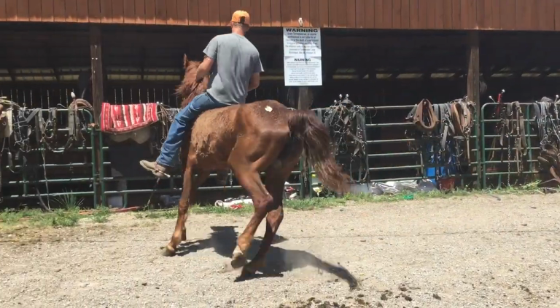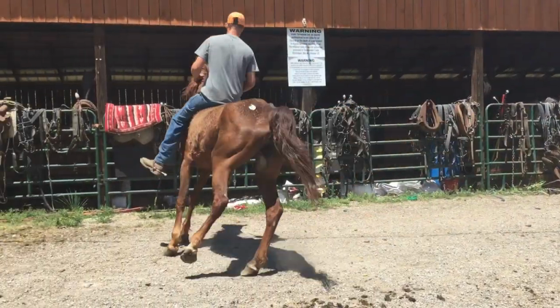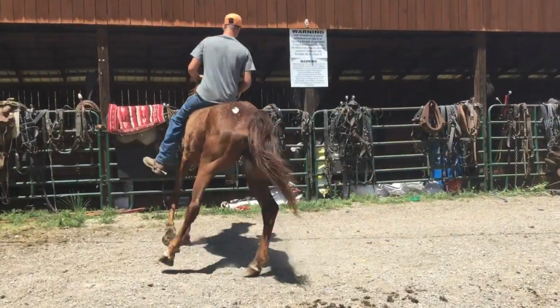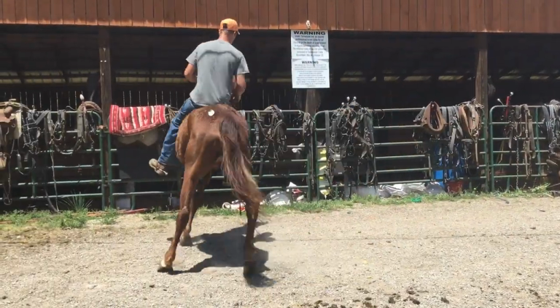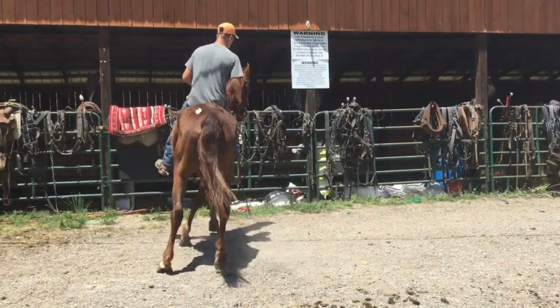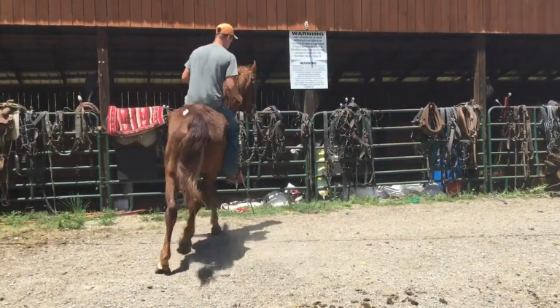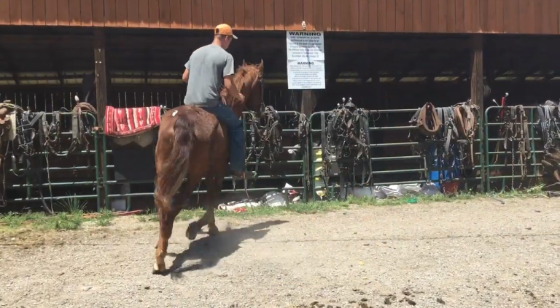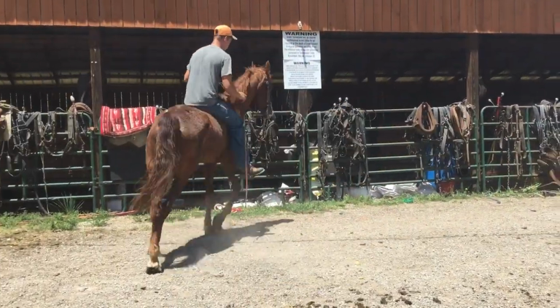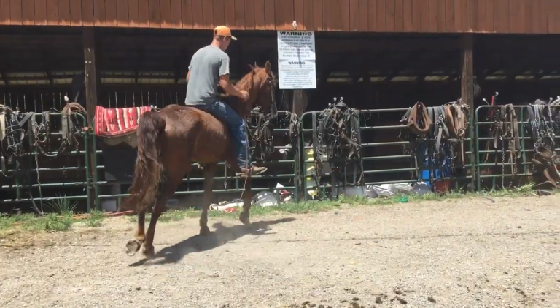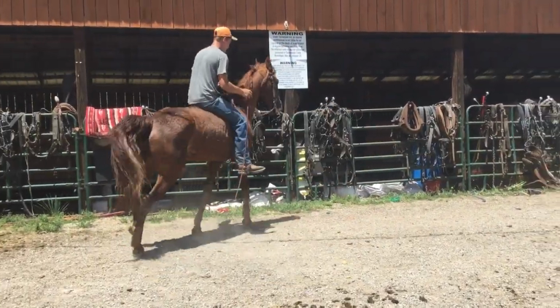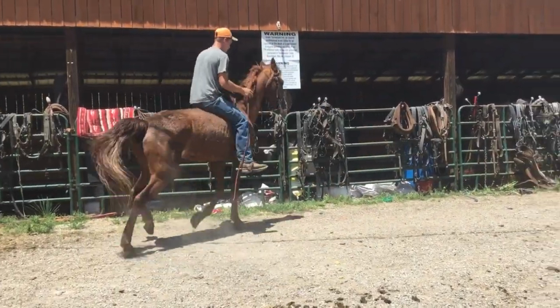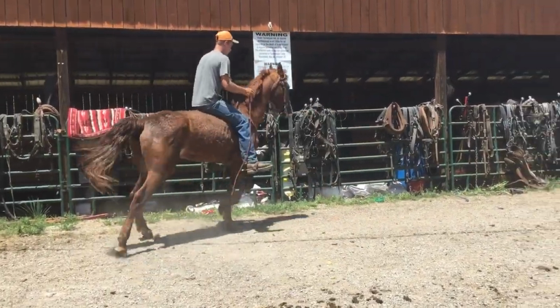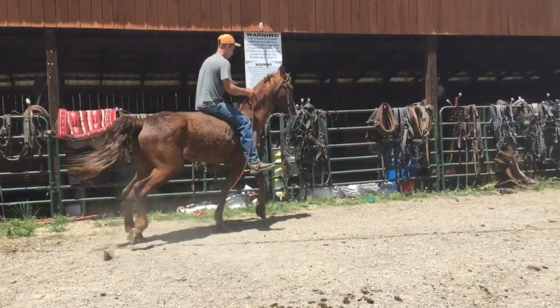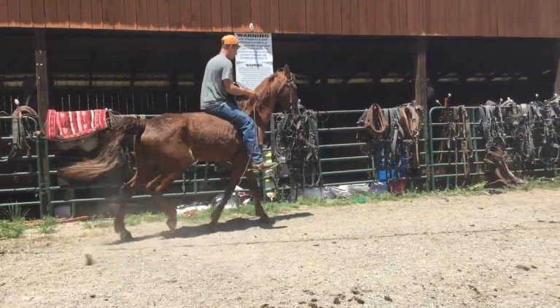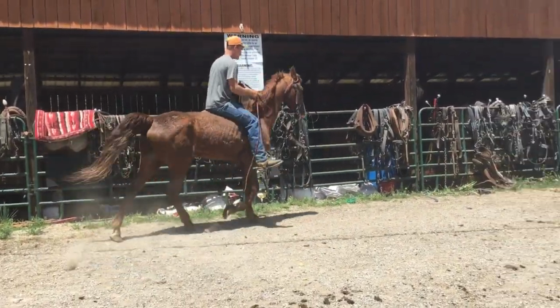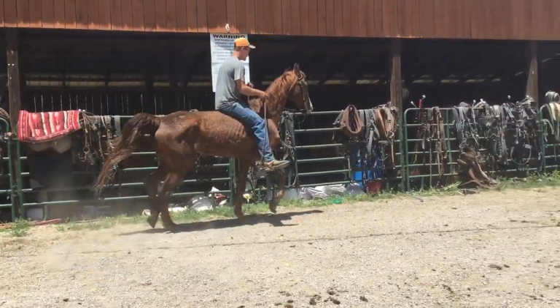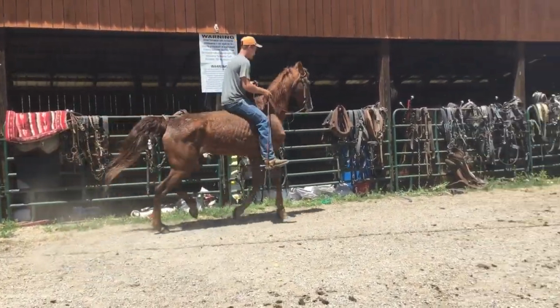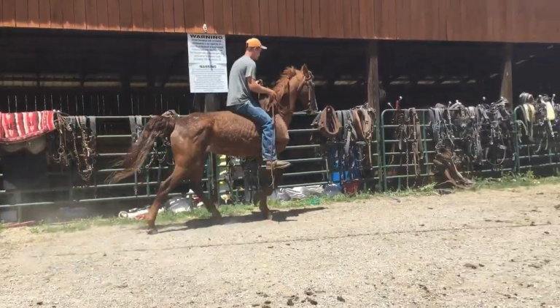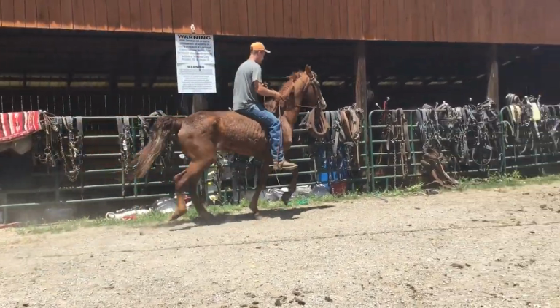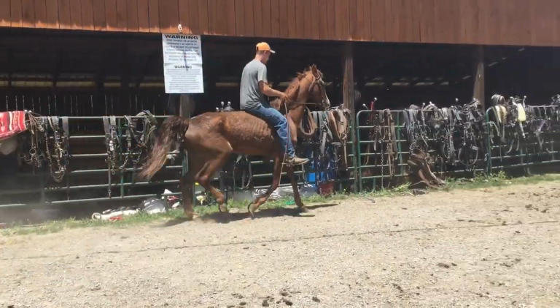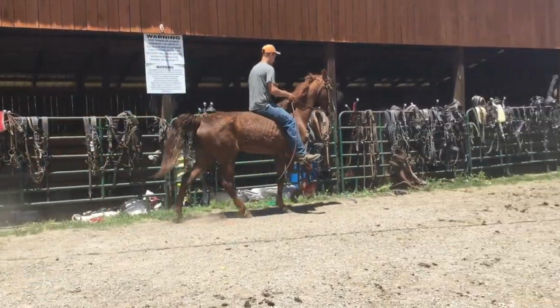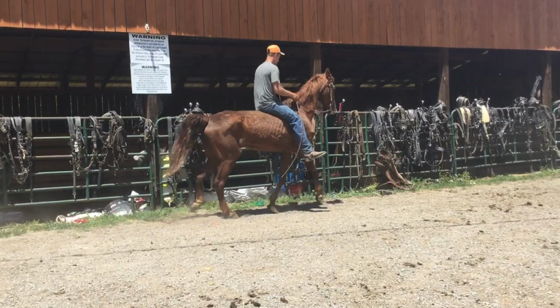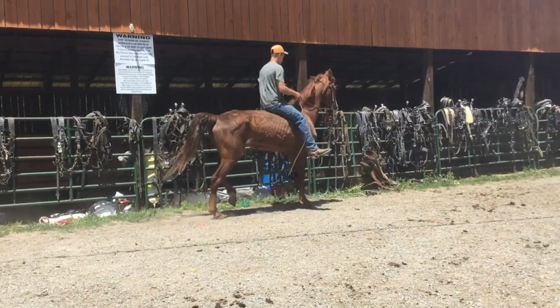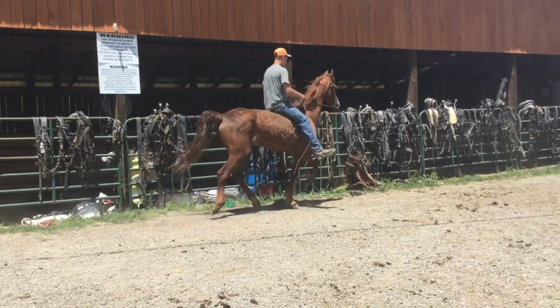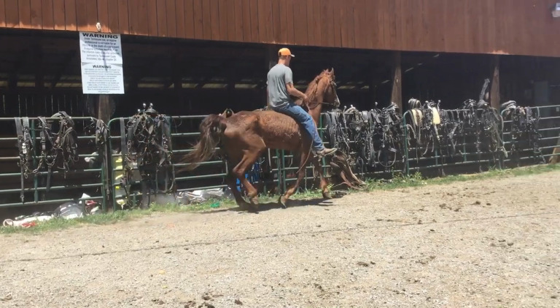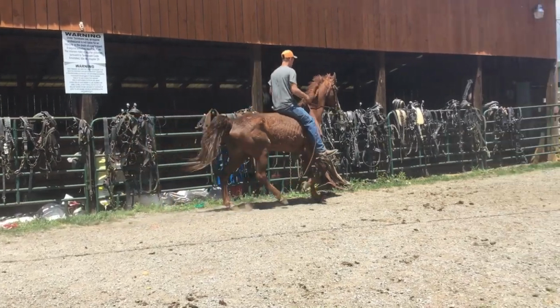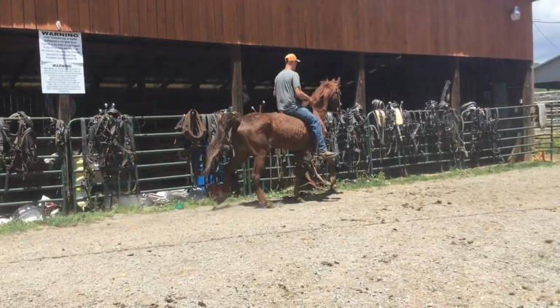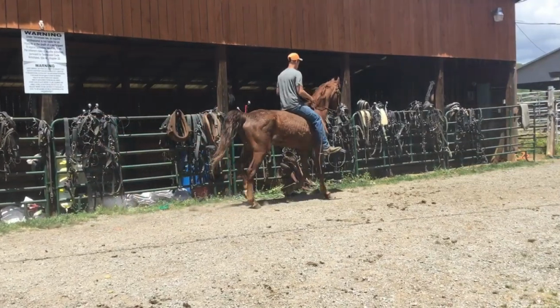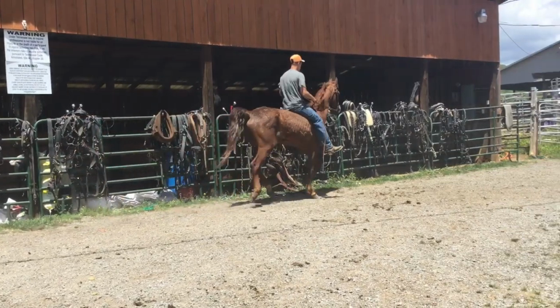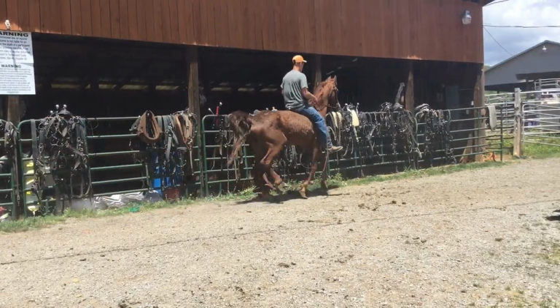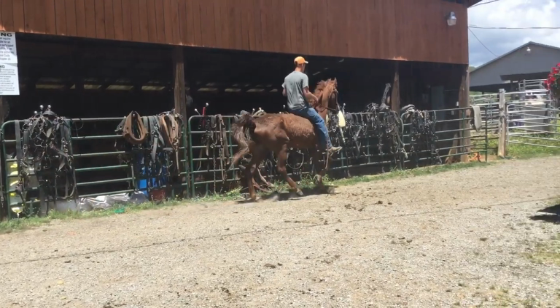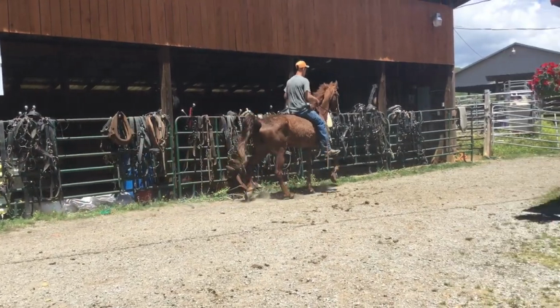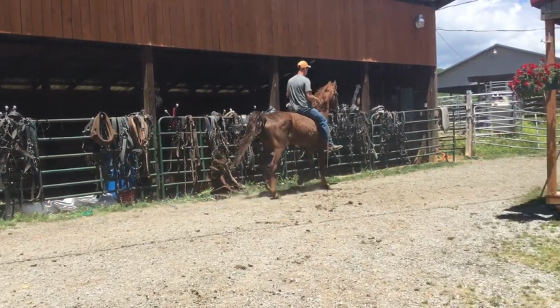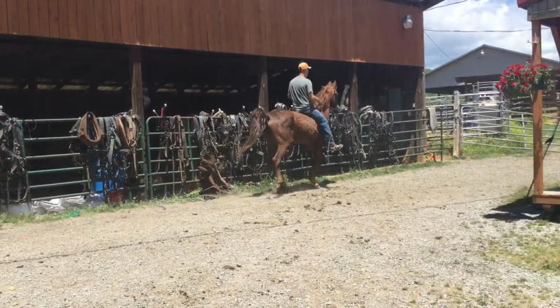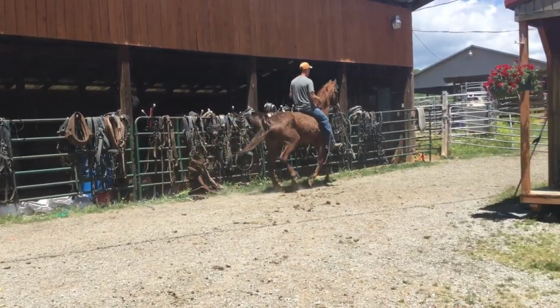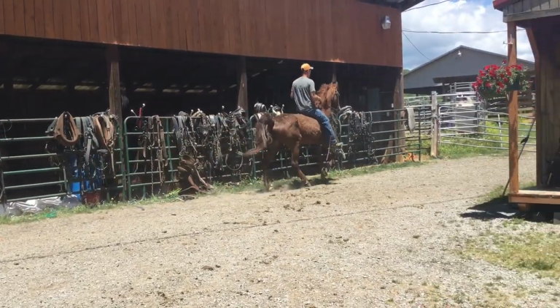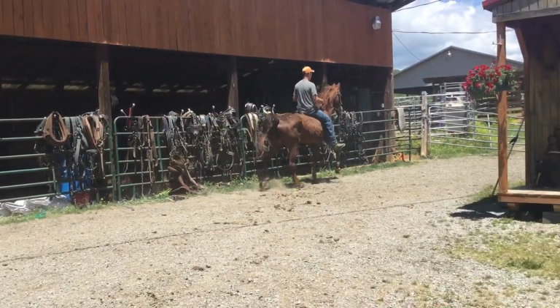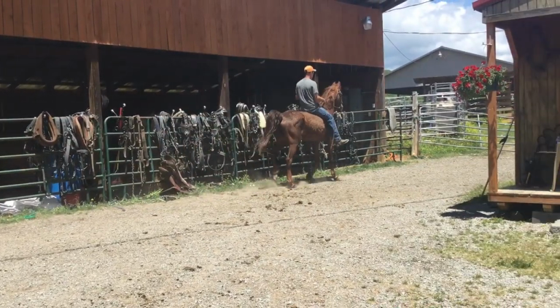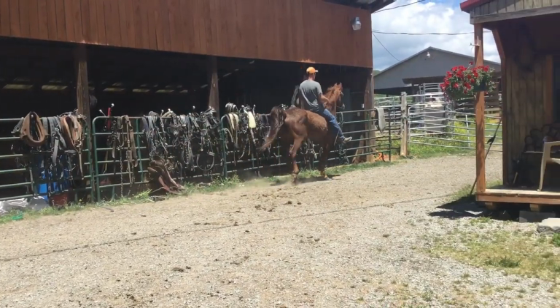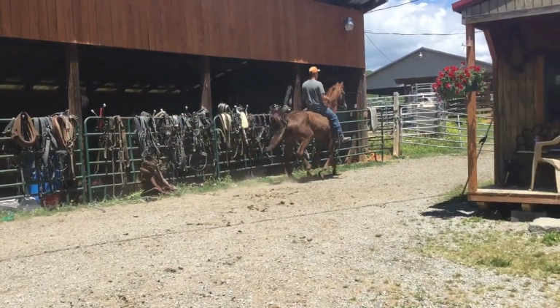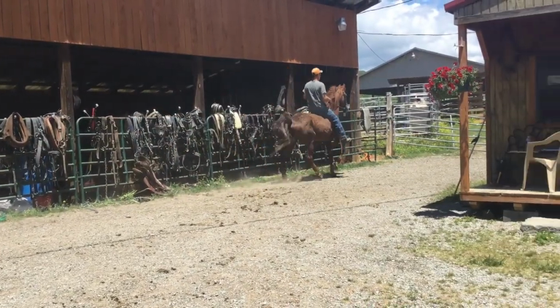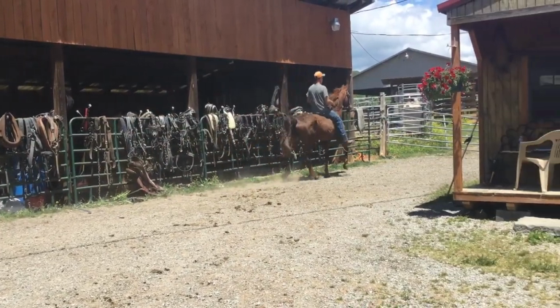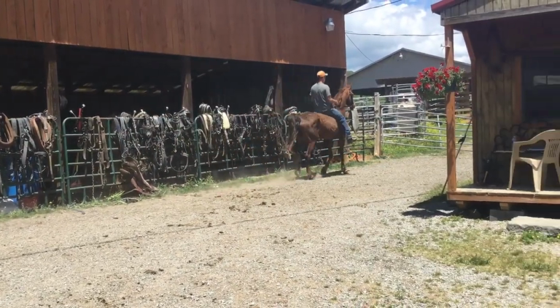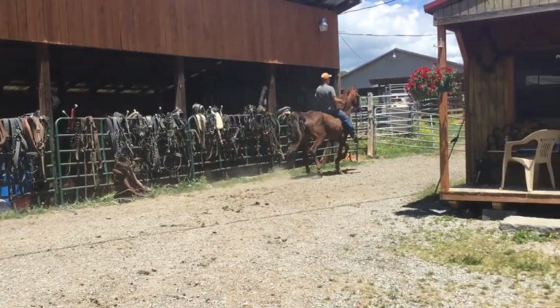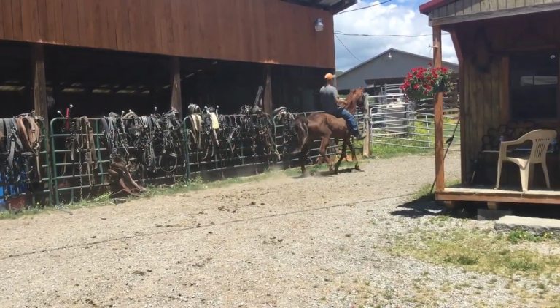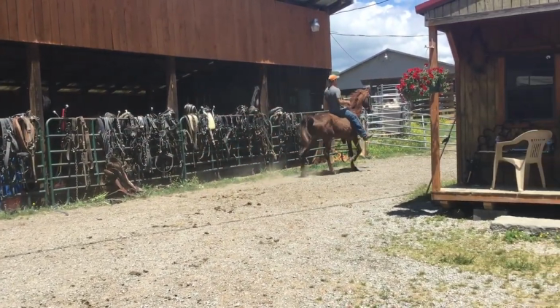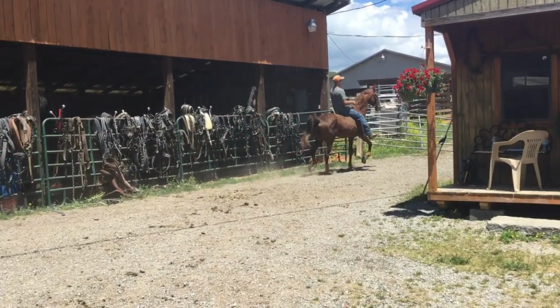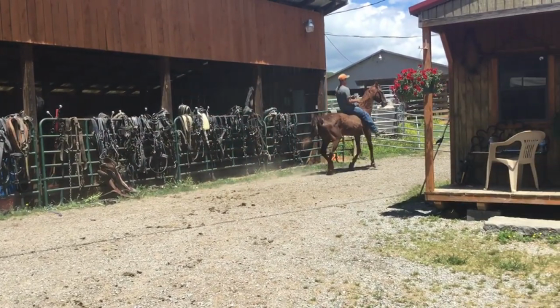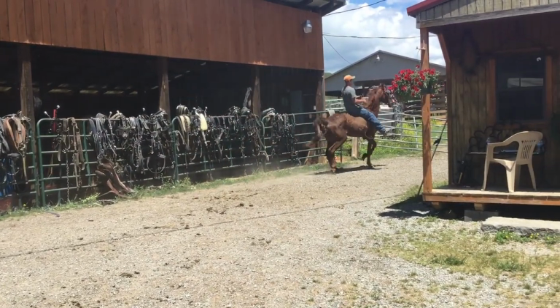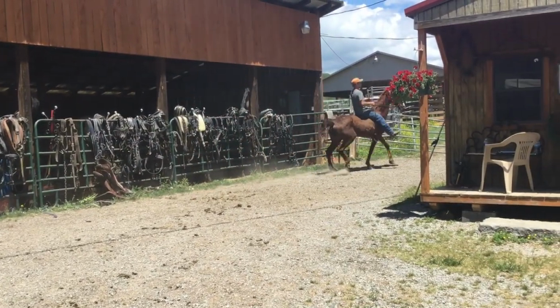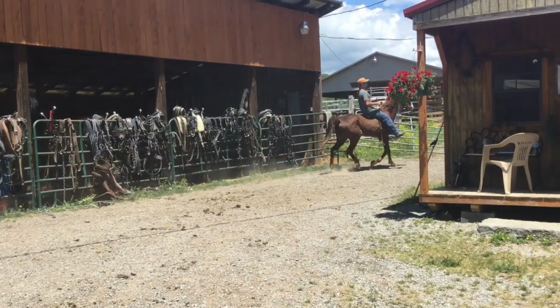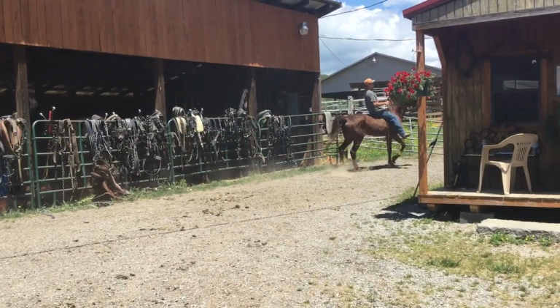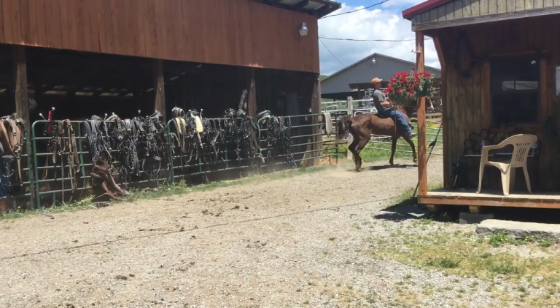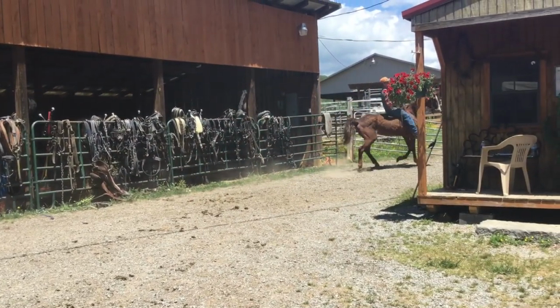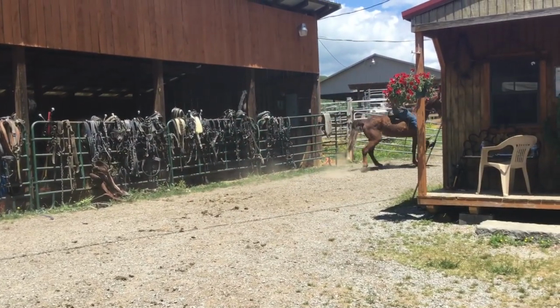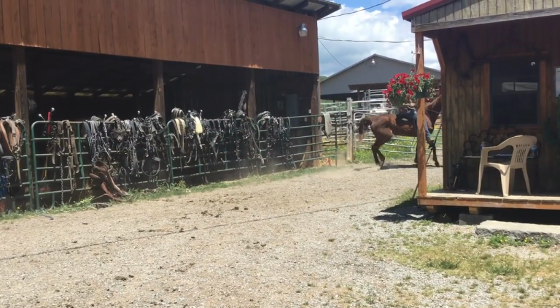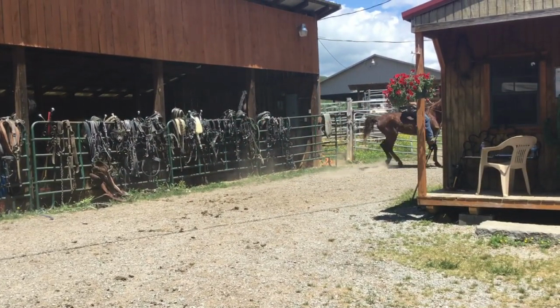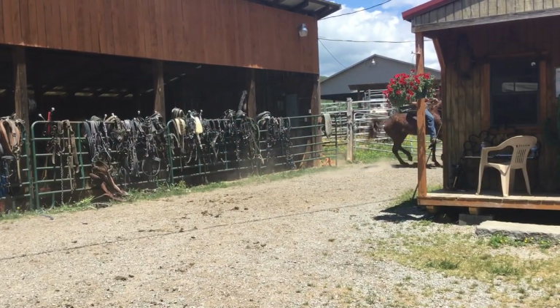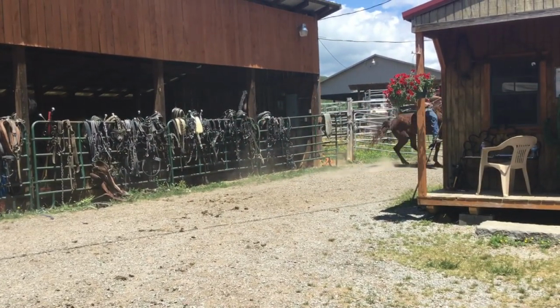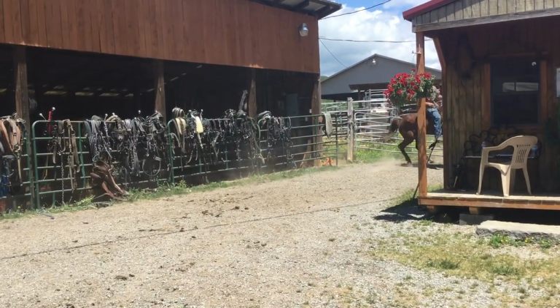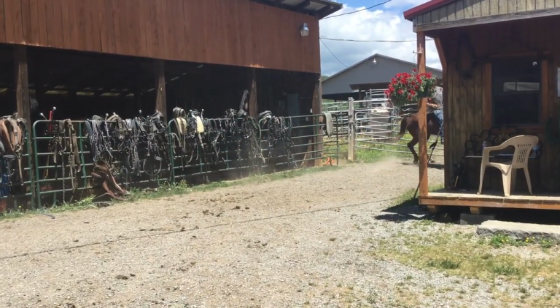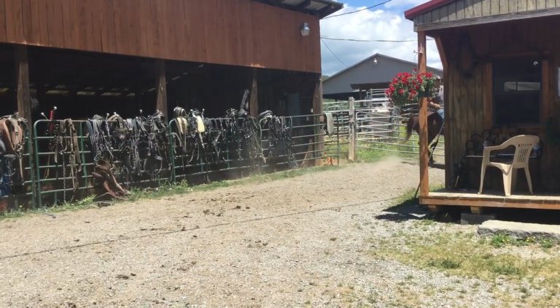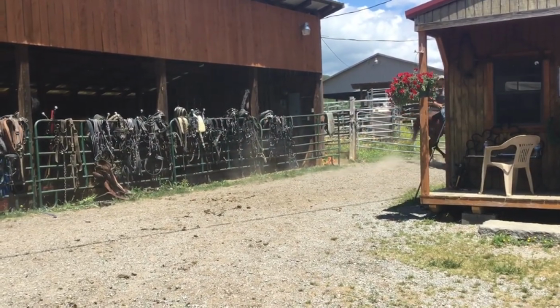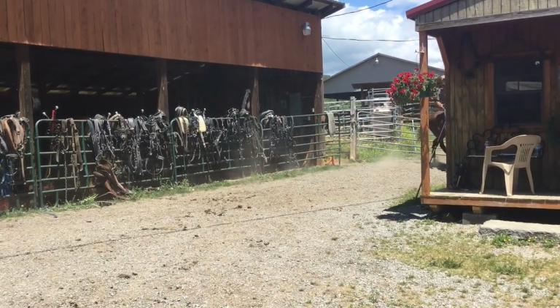Here's a nice saddlebred mare. I'm telling you what she brought. Watch her — she'll rack, trot, short lope. She'll do it all.